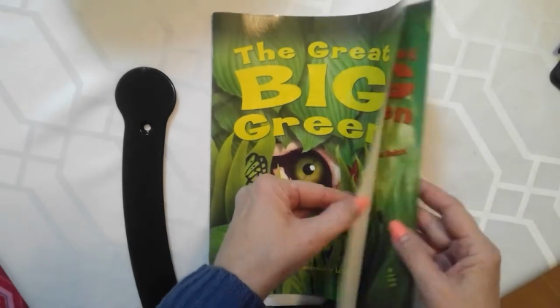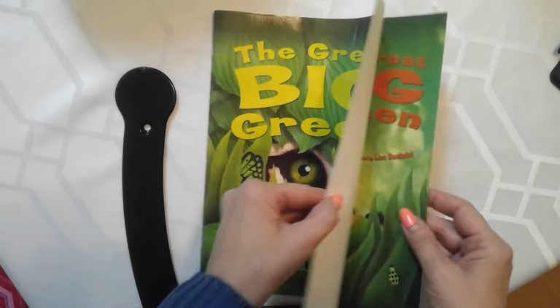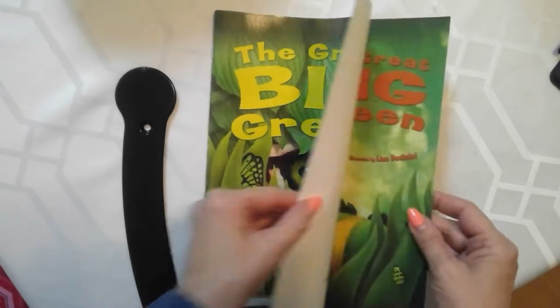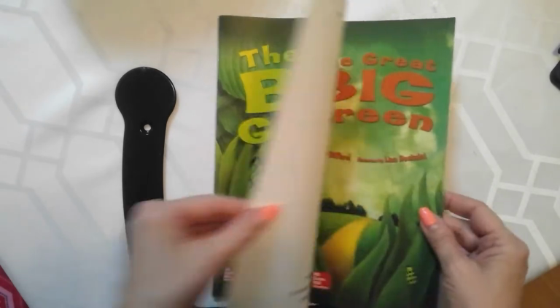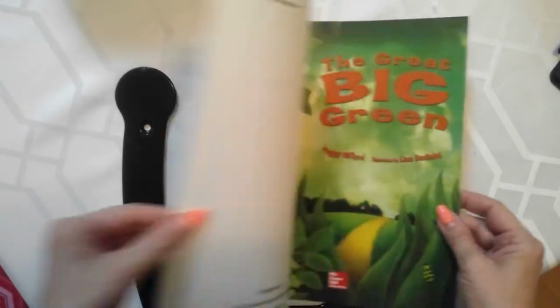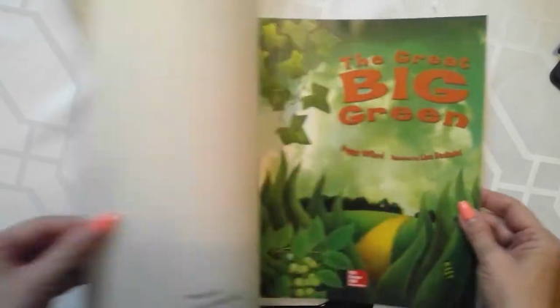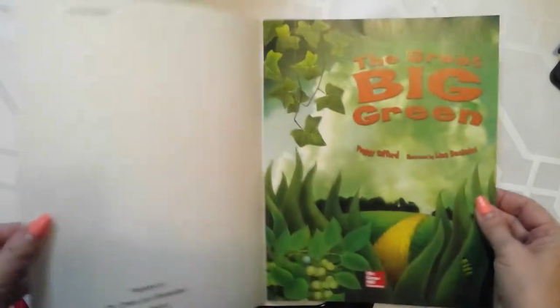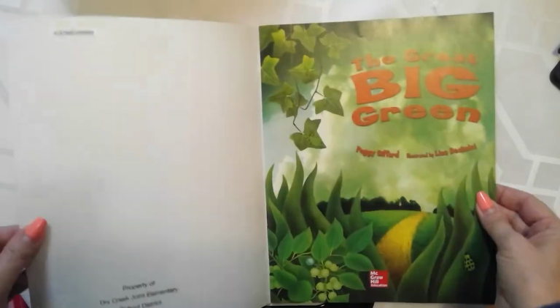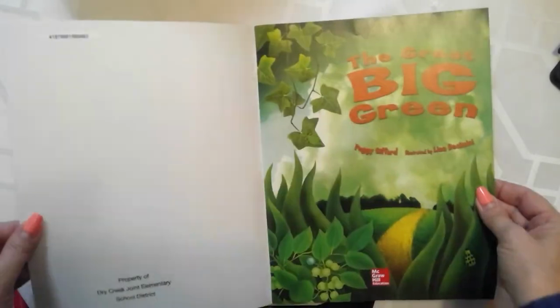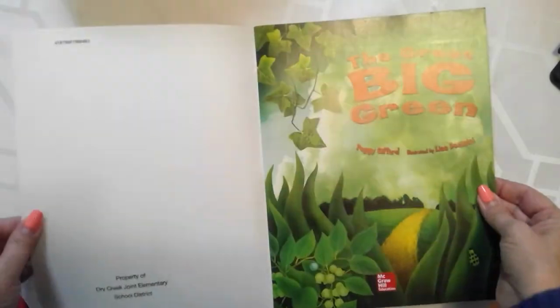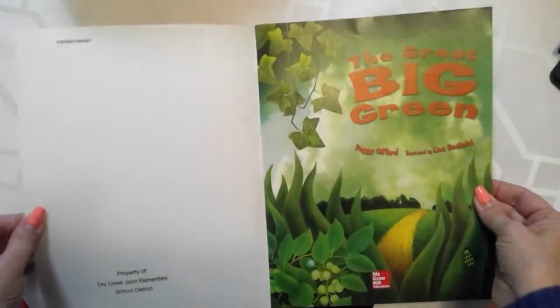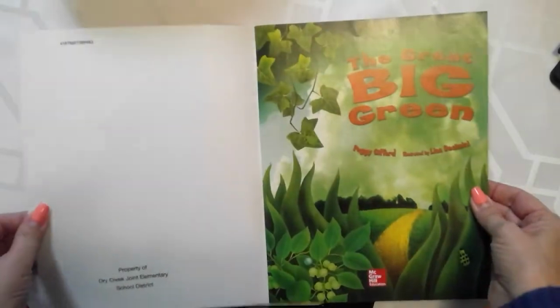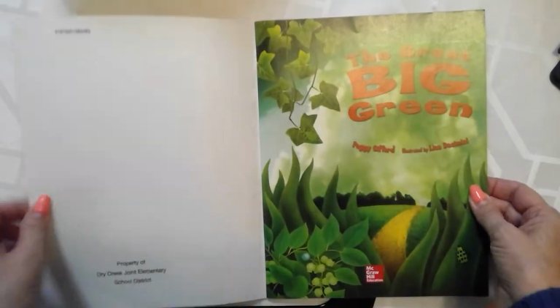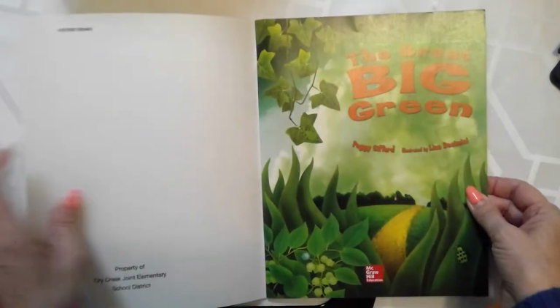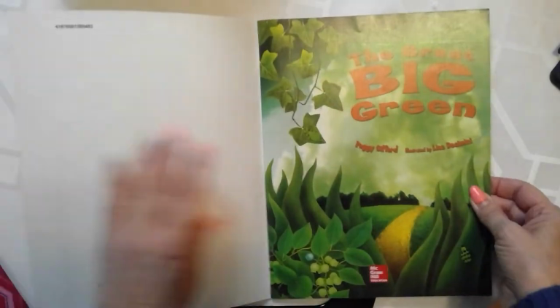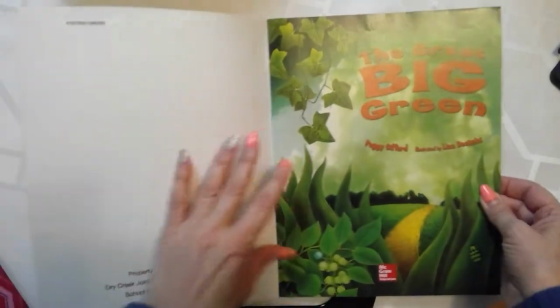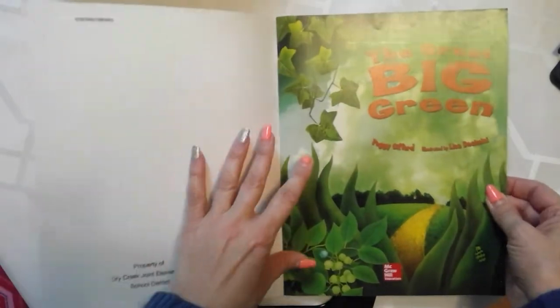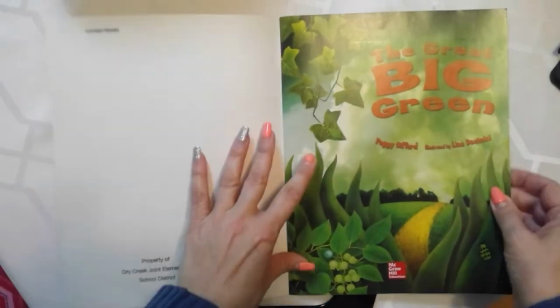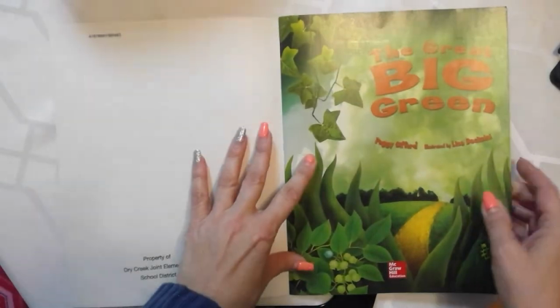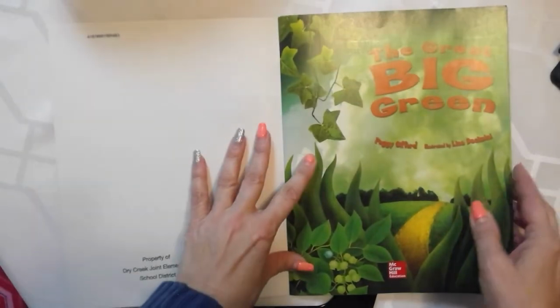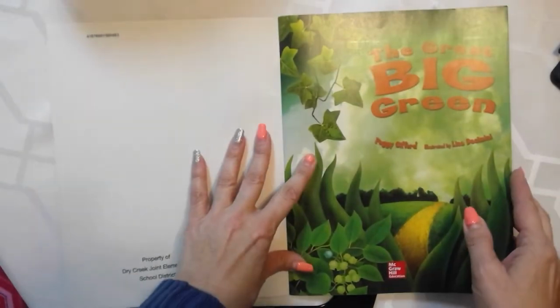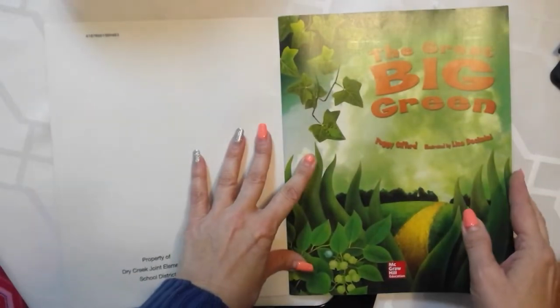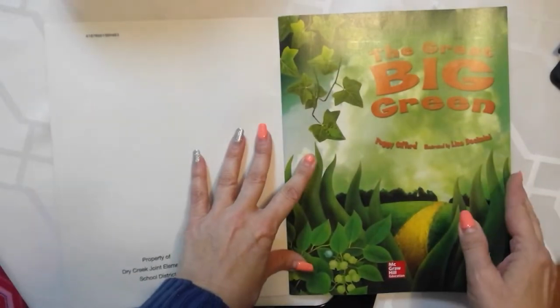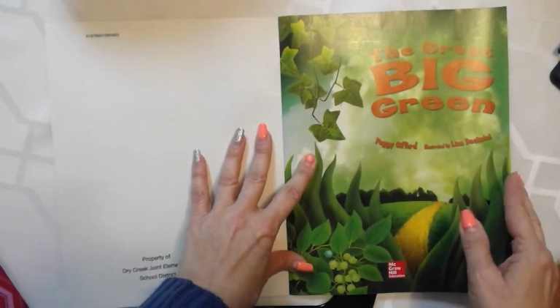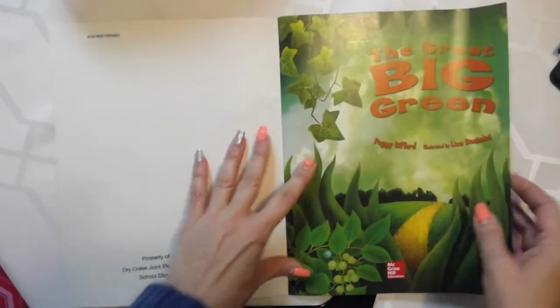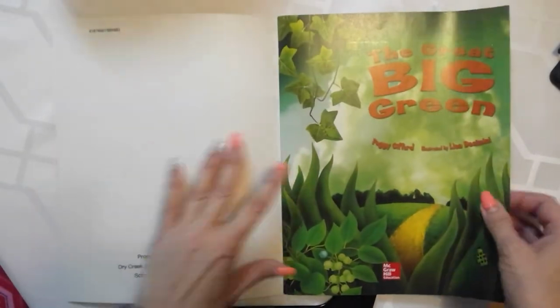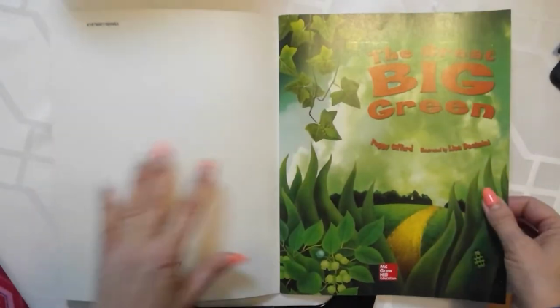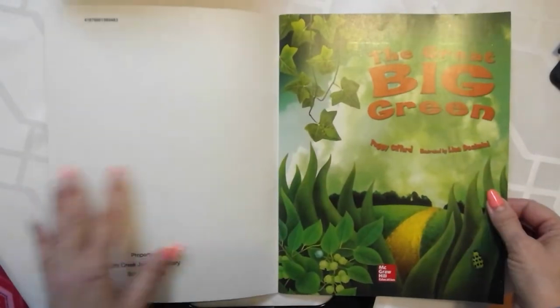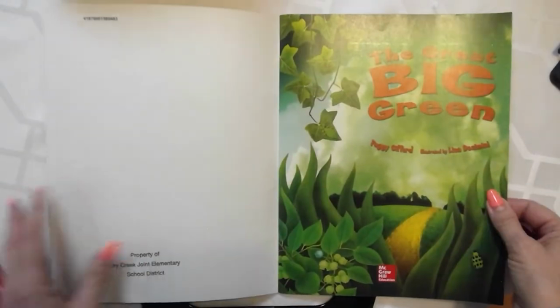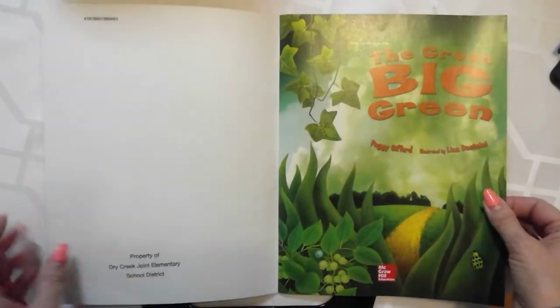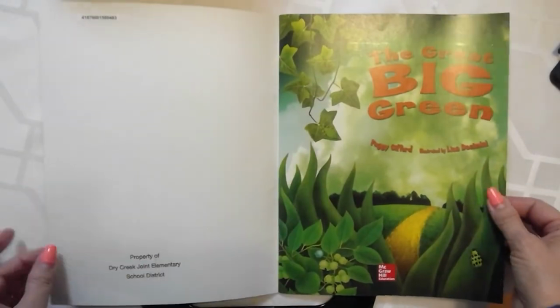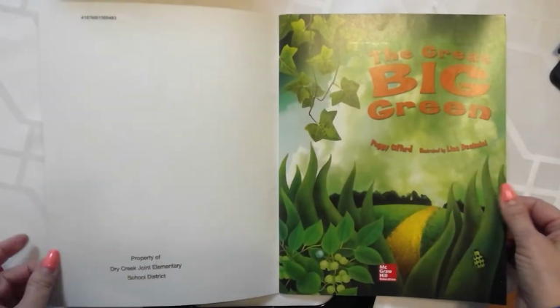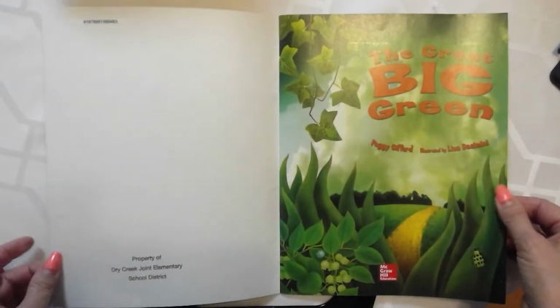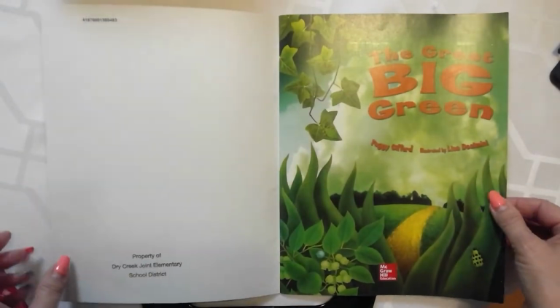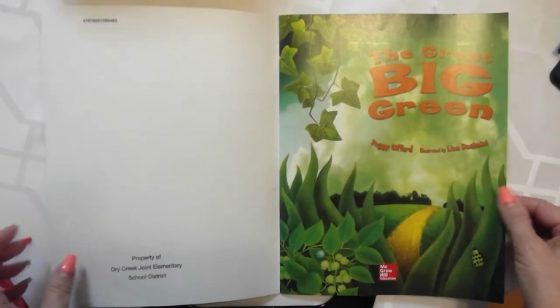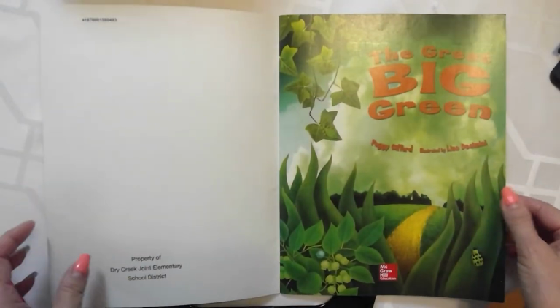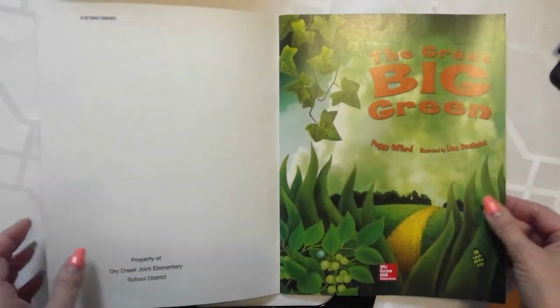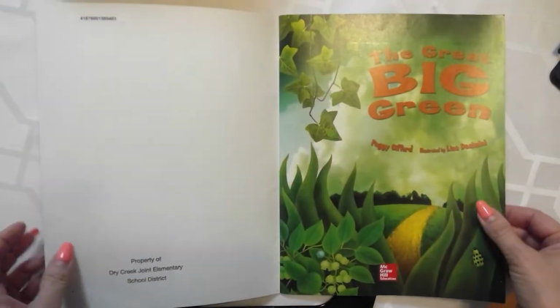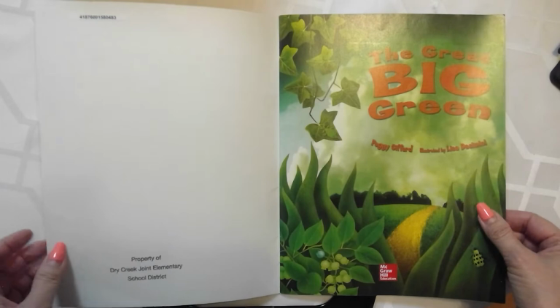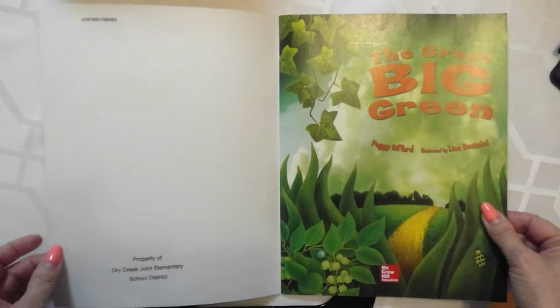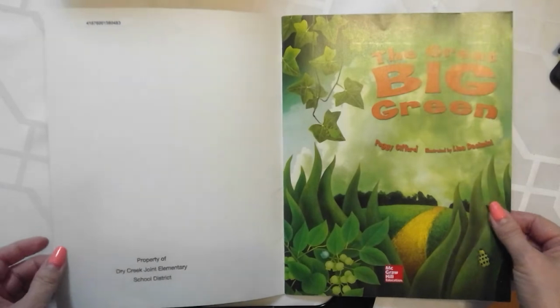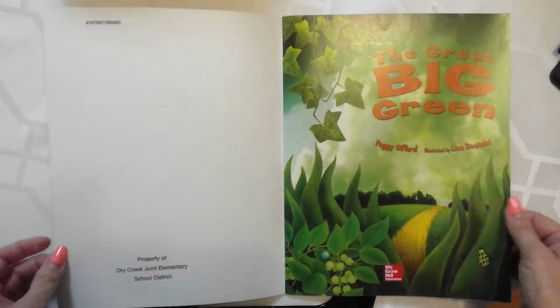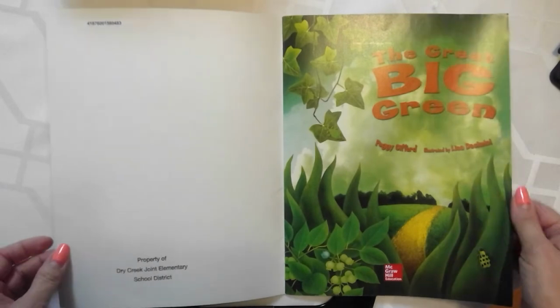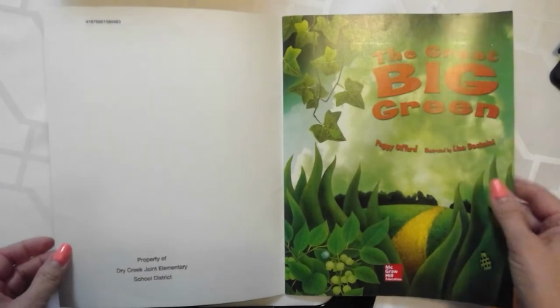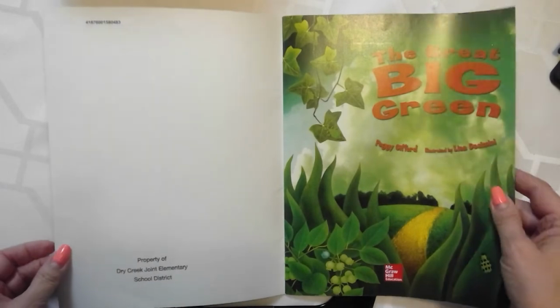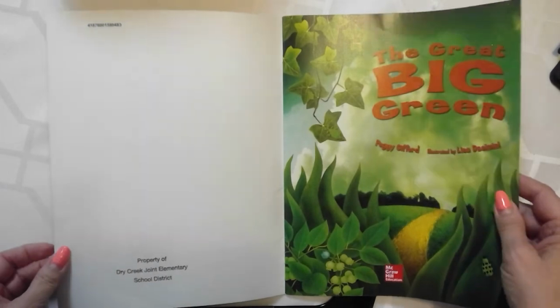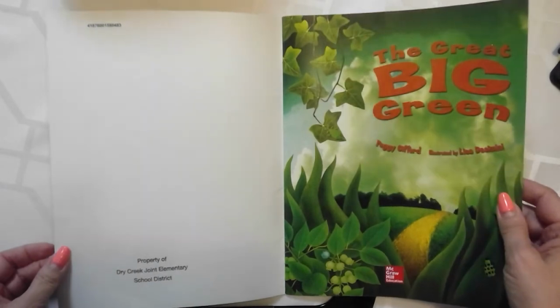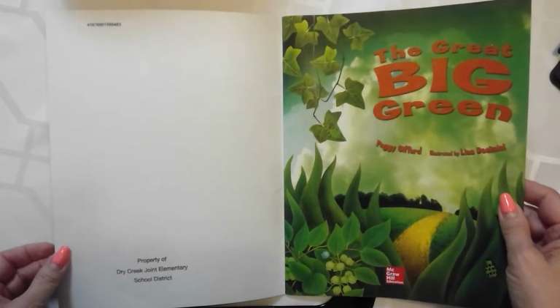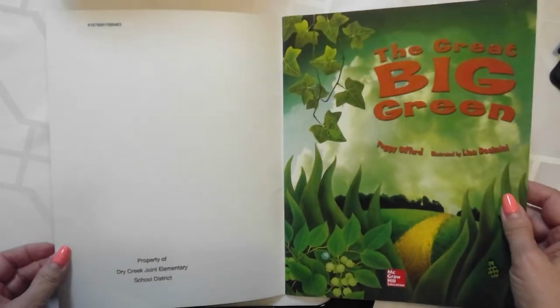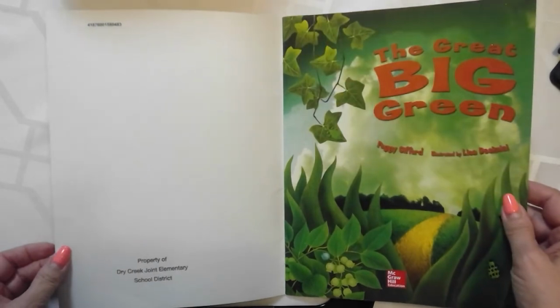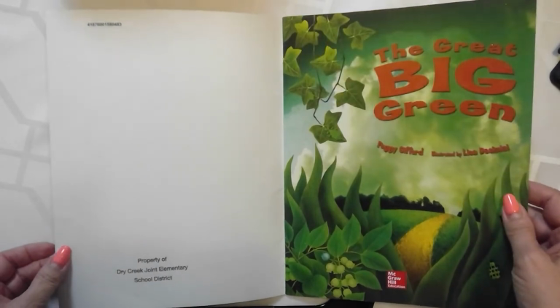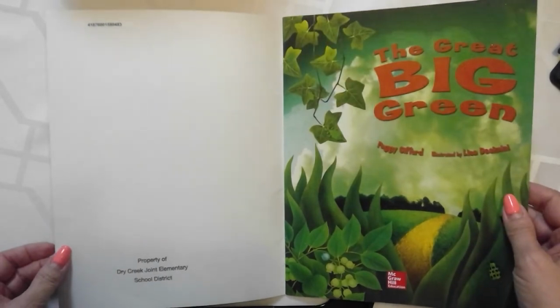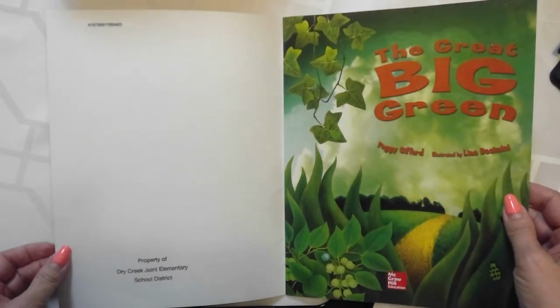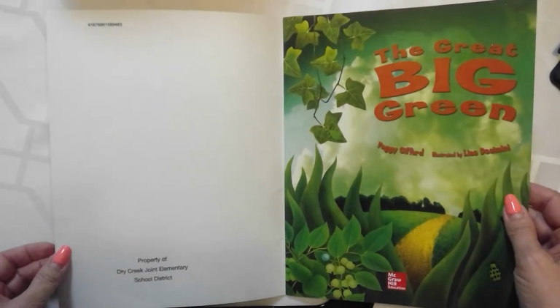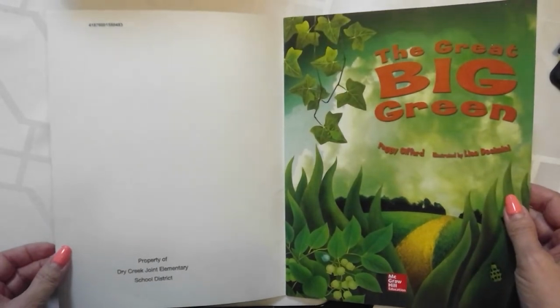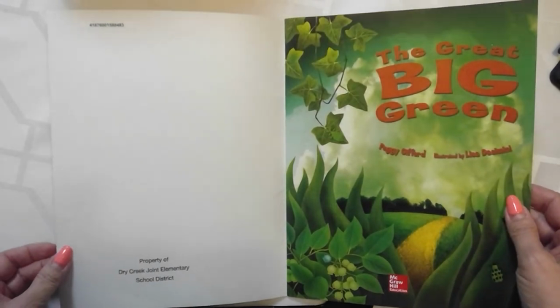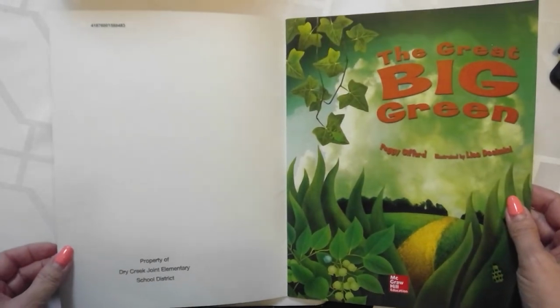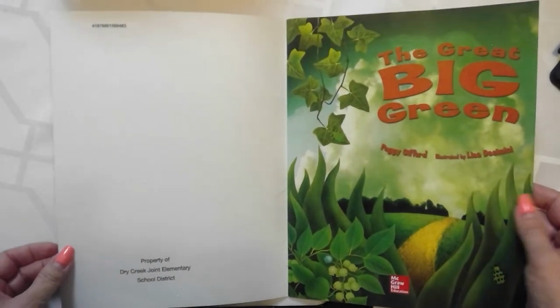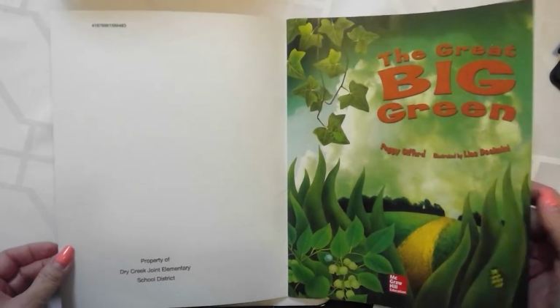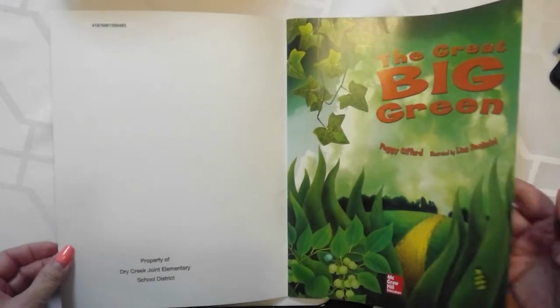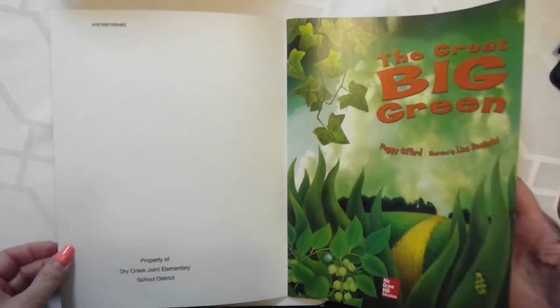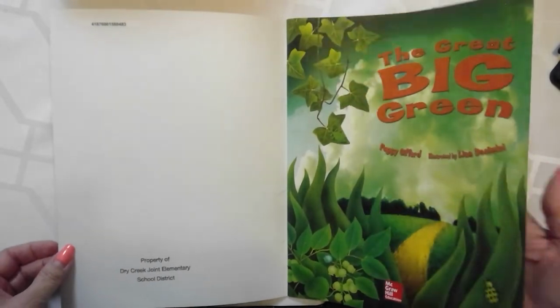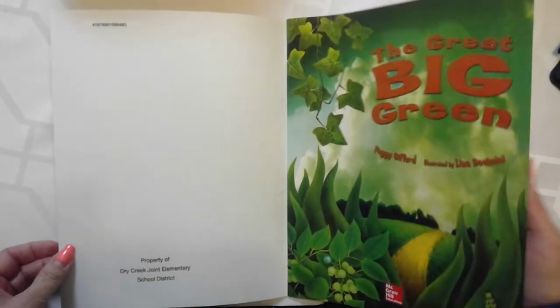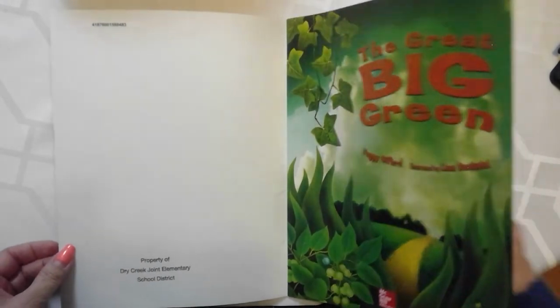And we open it up. The first page is the title page, The Great Big Green.